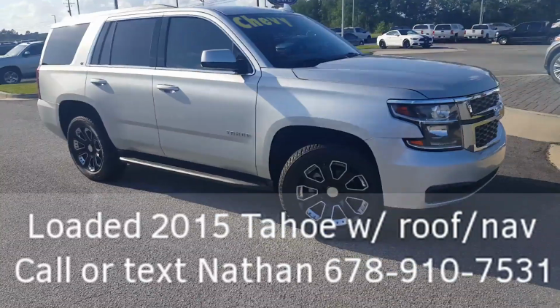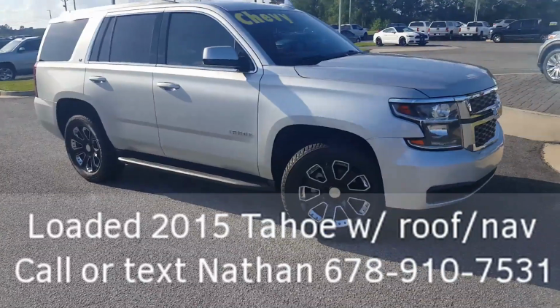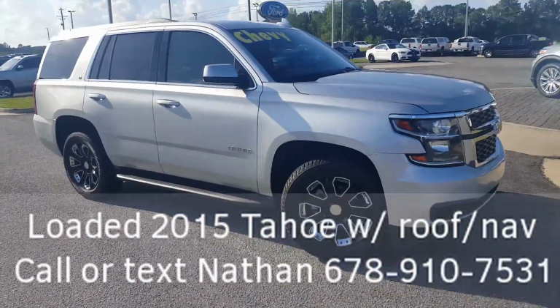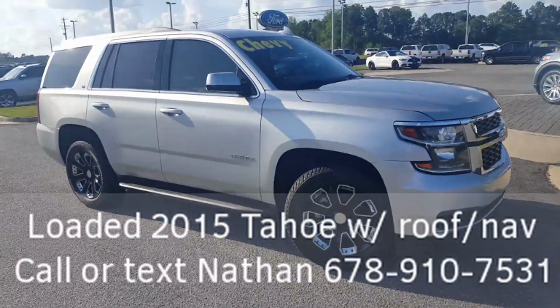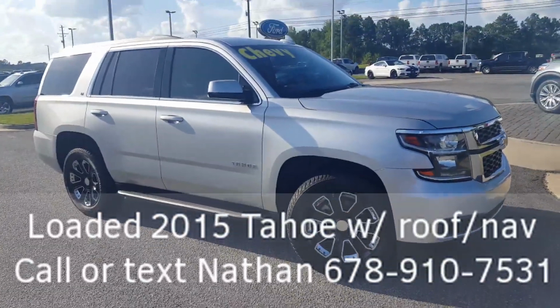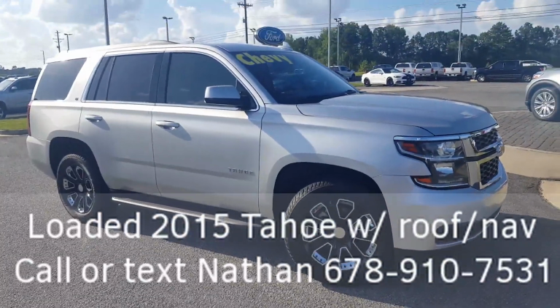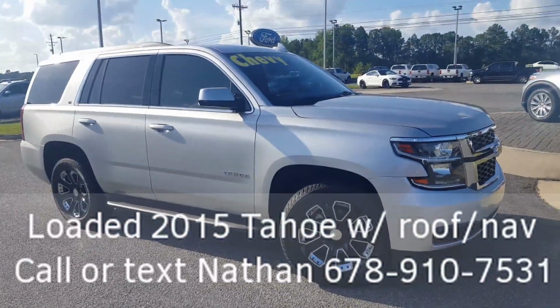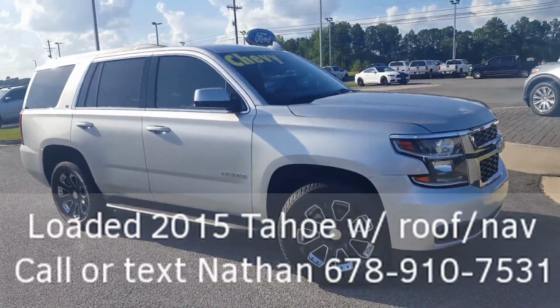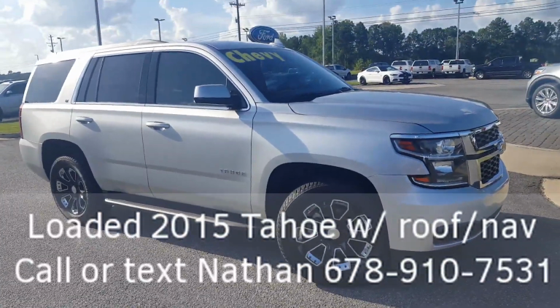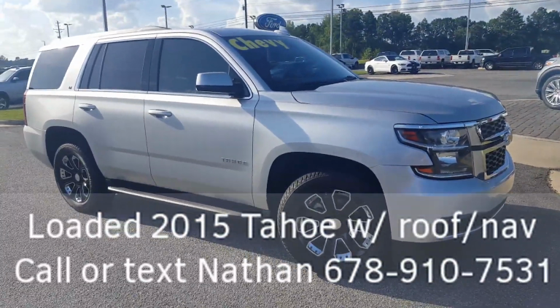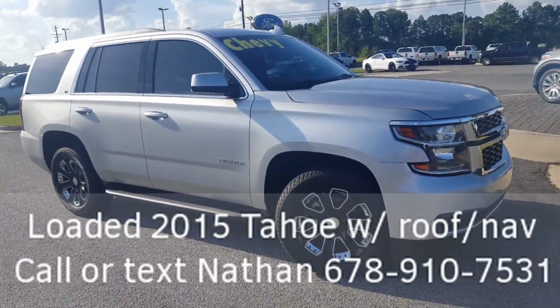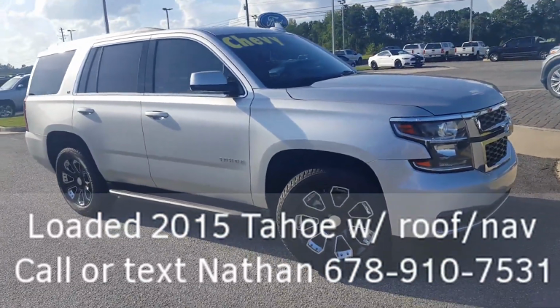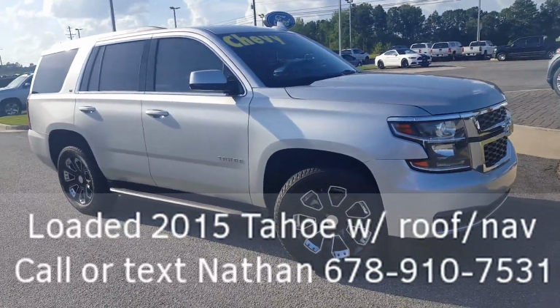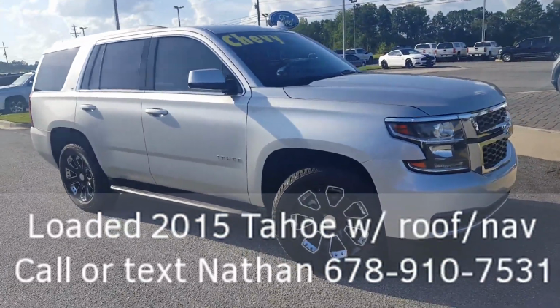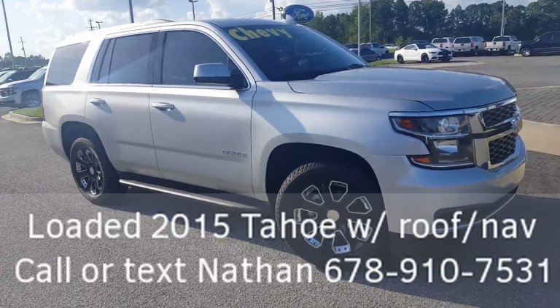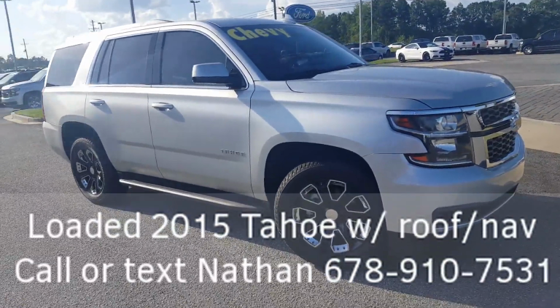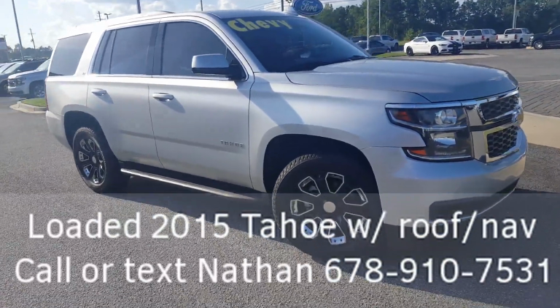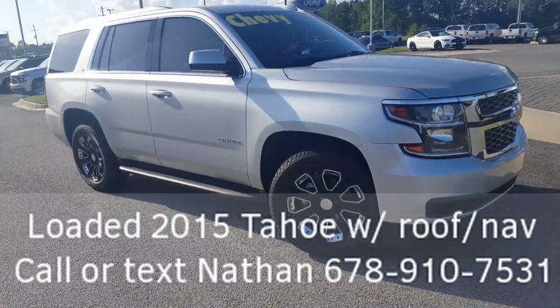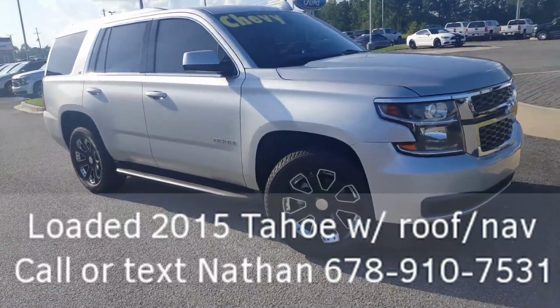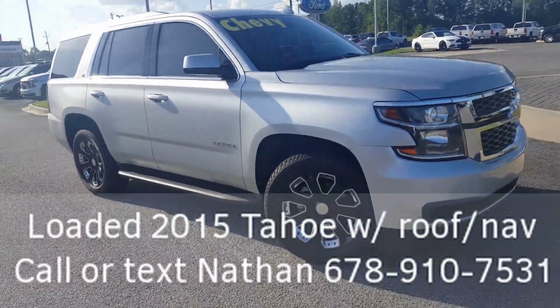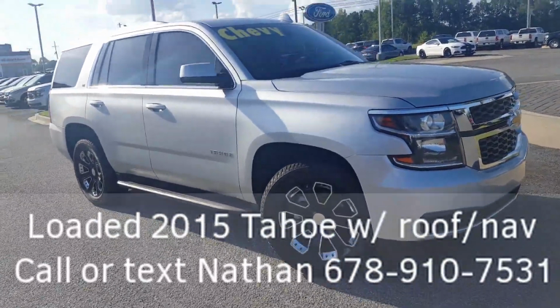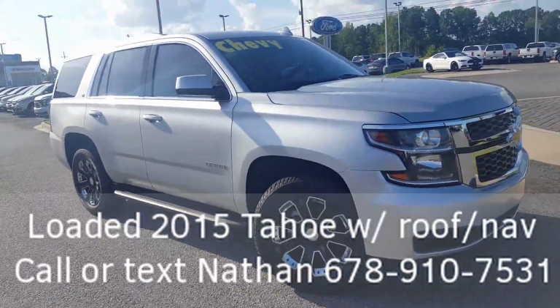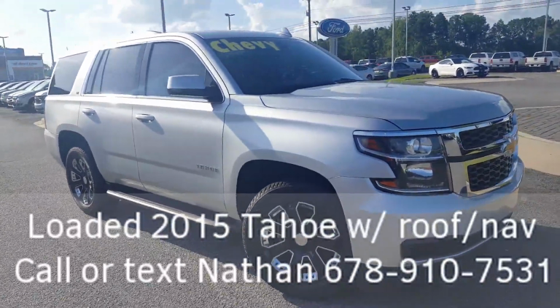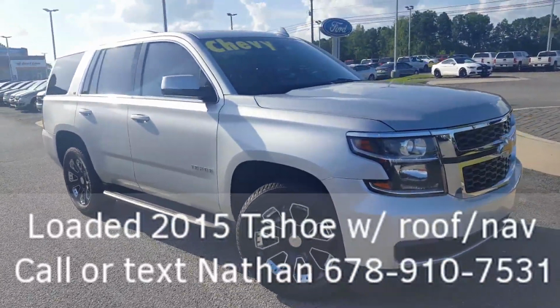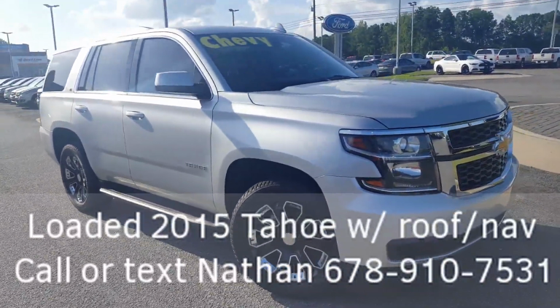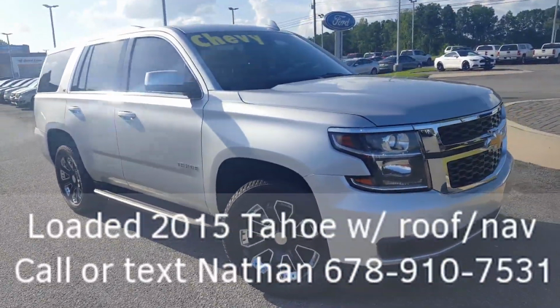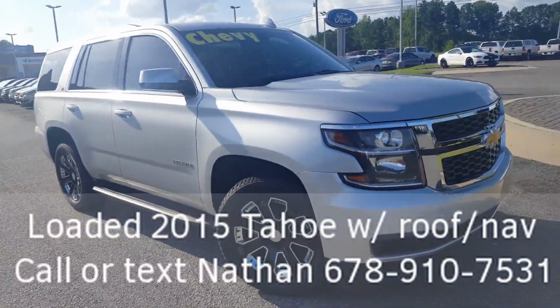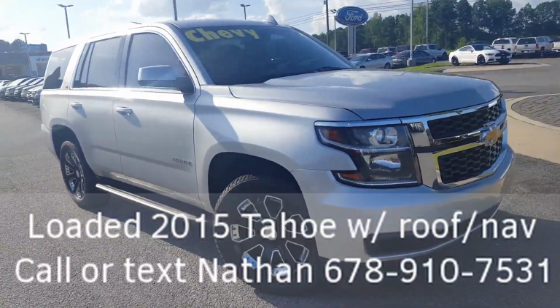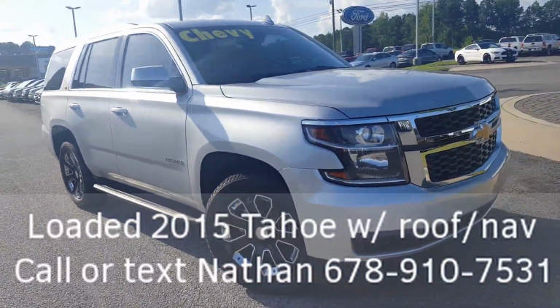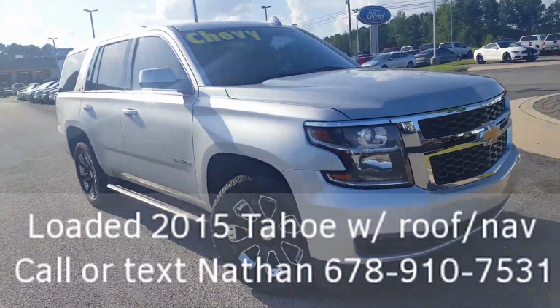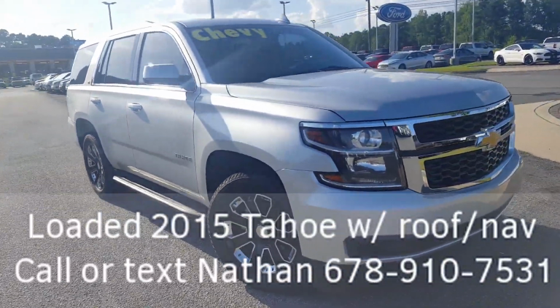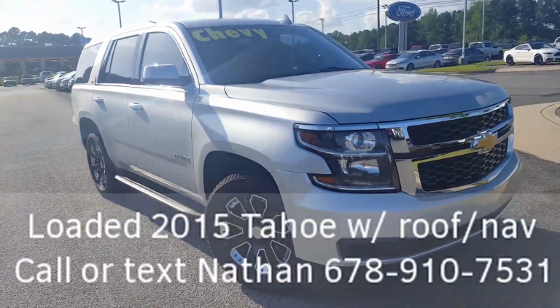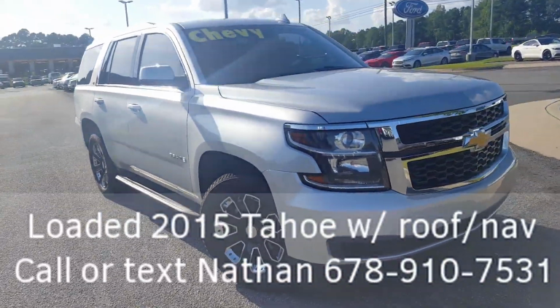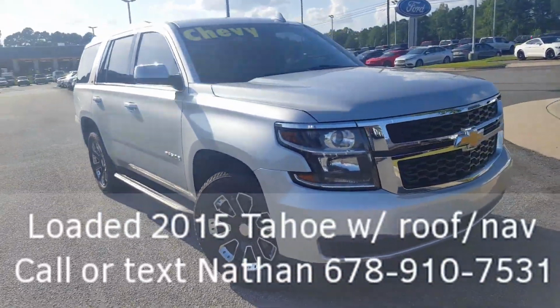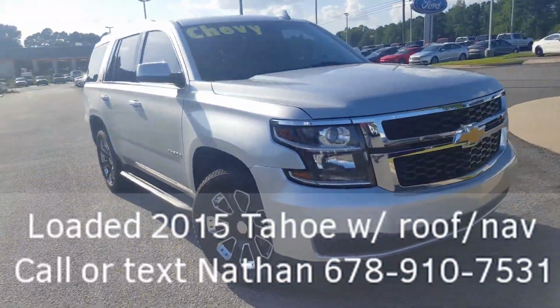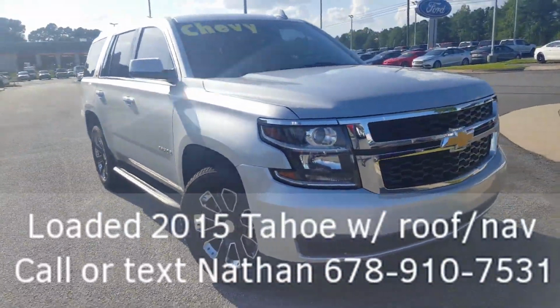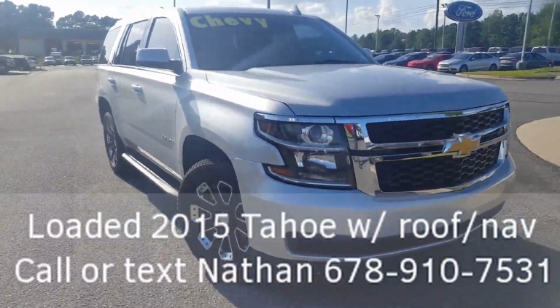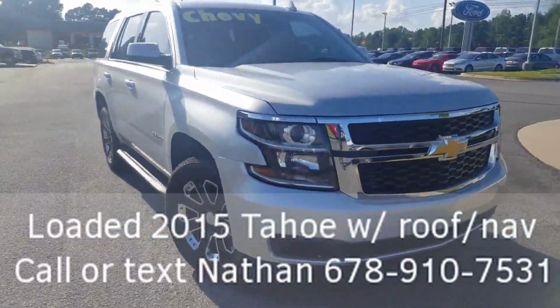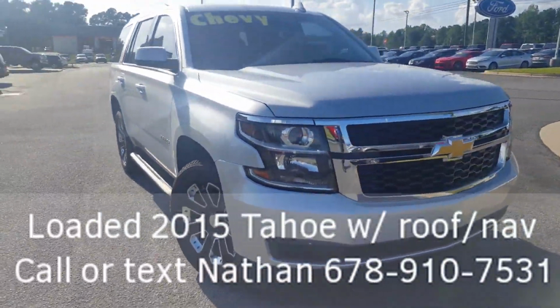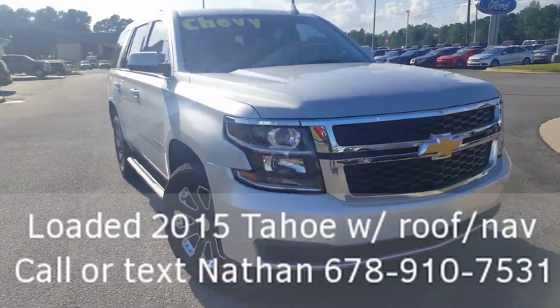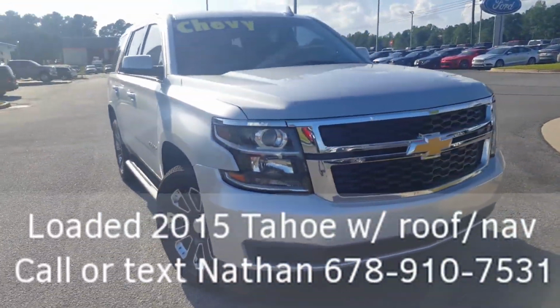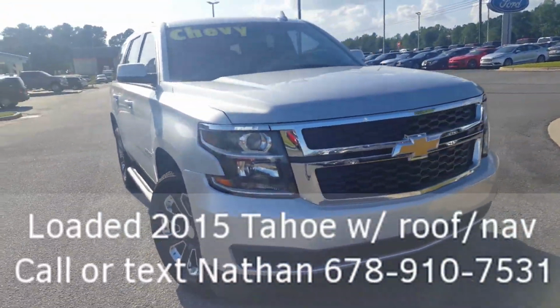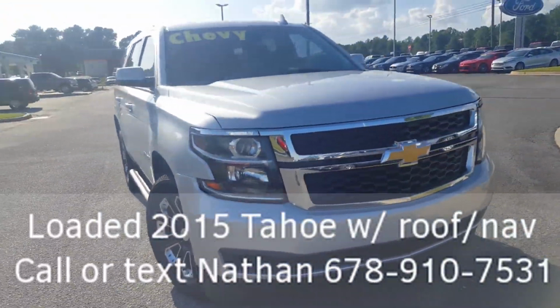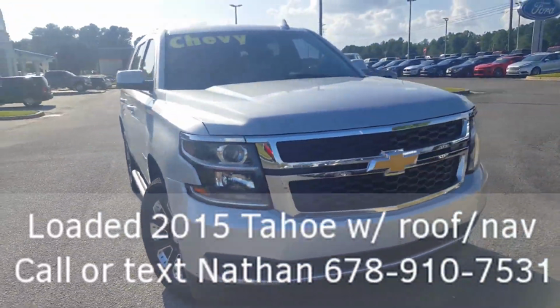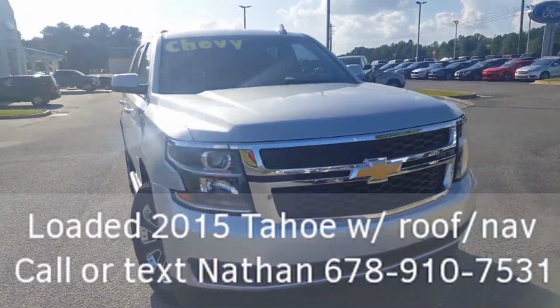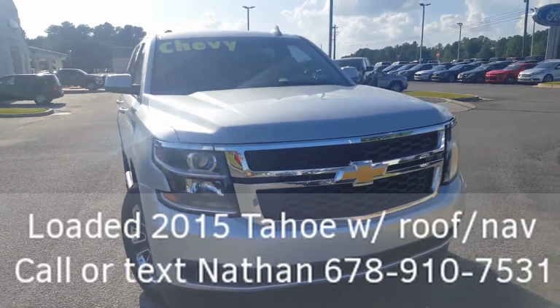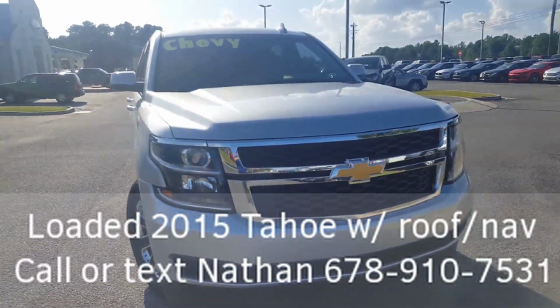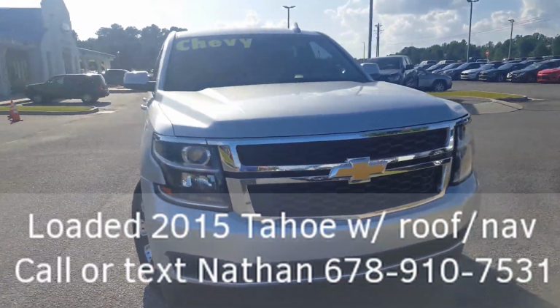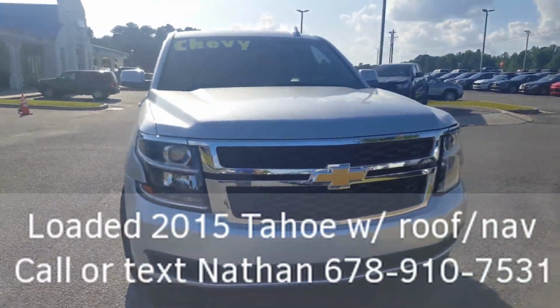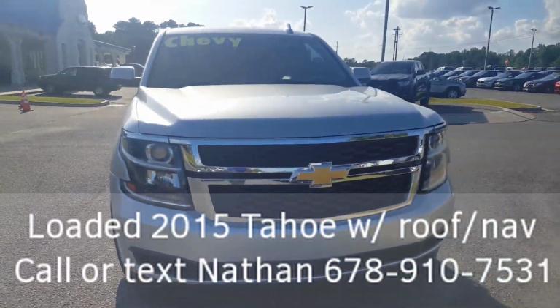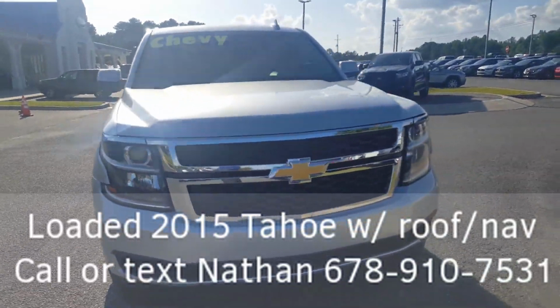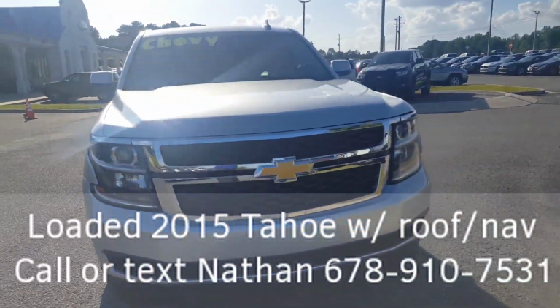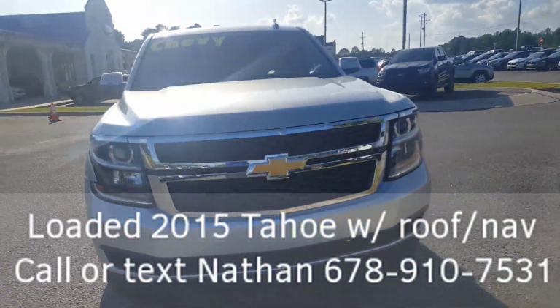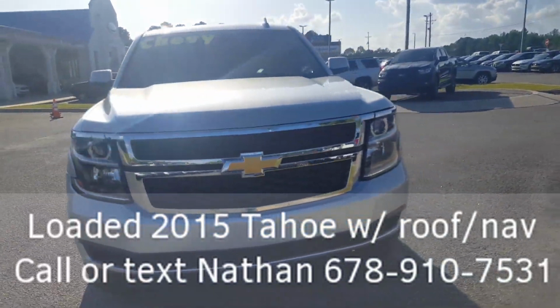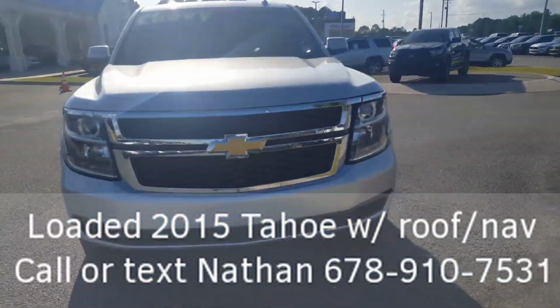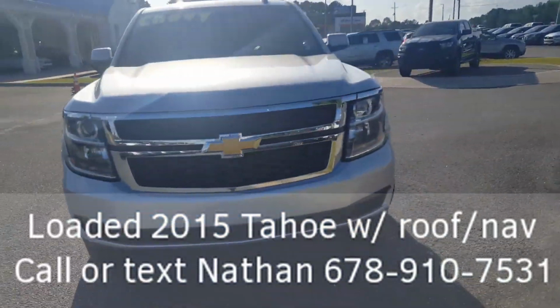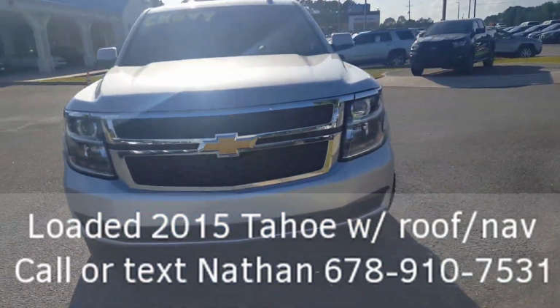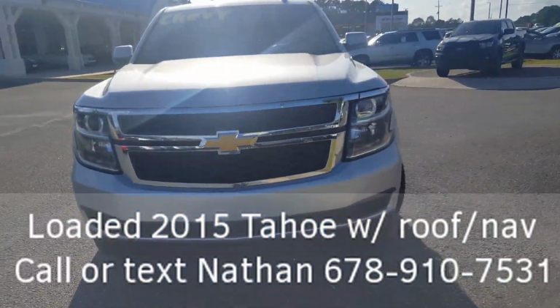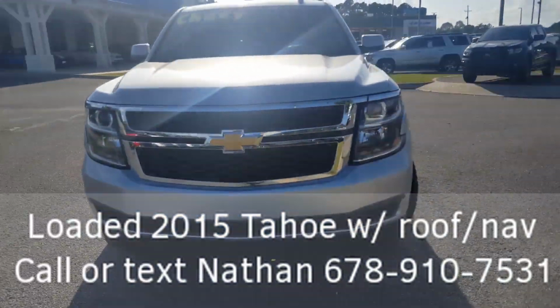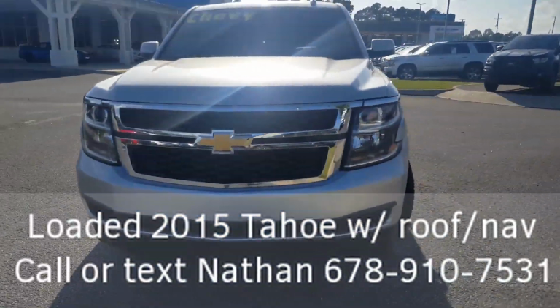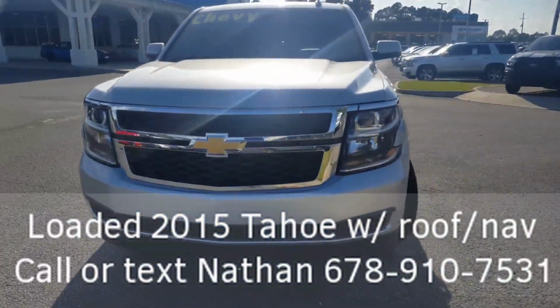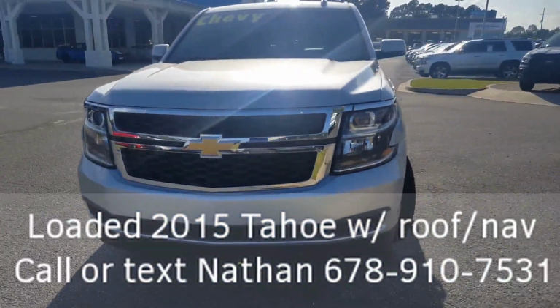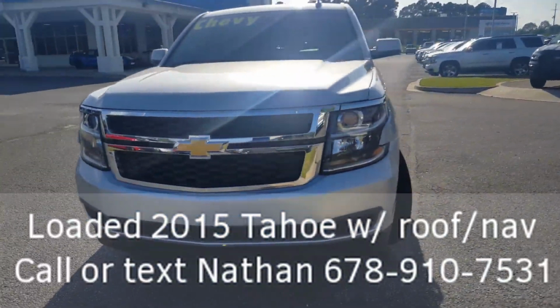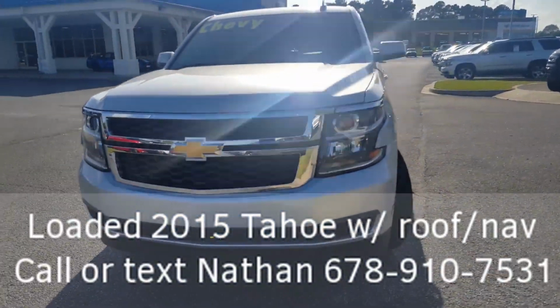Hey, good afternoon. This is Nathan at Loganville Ford. What I have here for you is a very nice, very clean 2015 Chevrolet Tahoe.